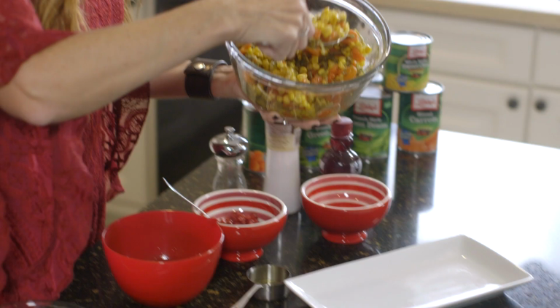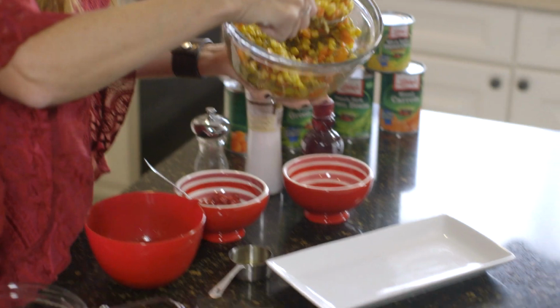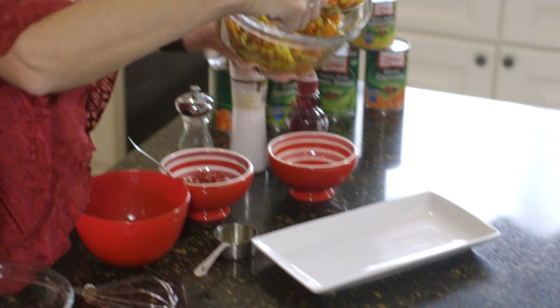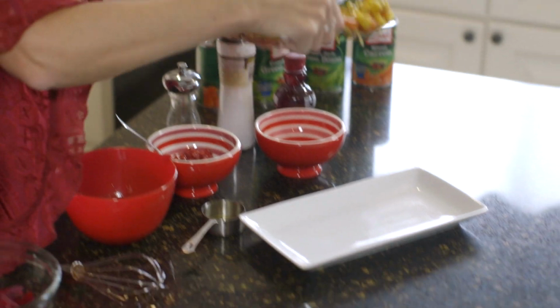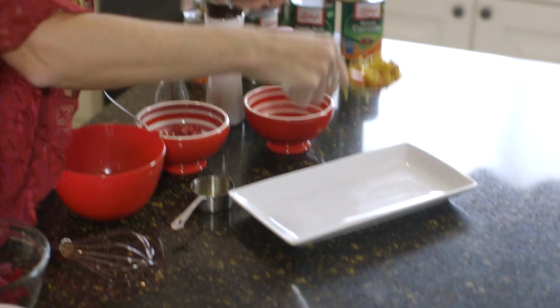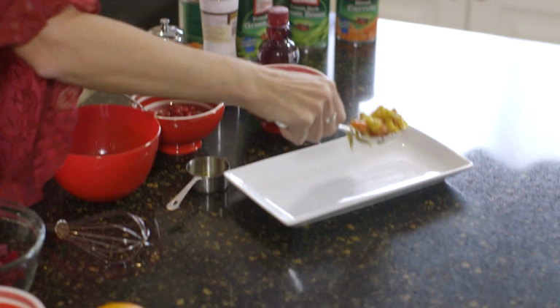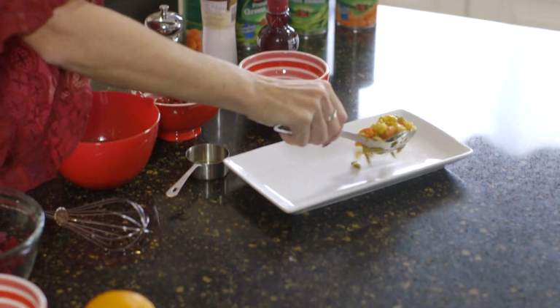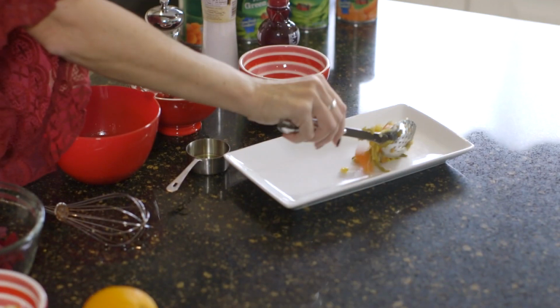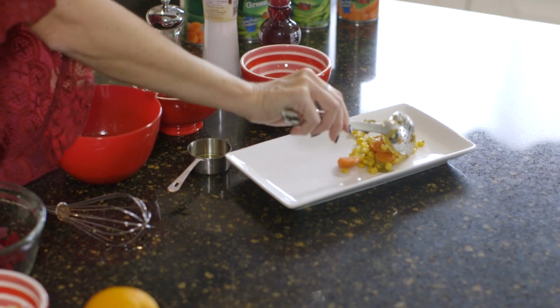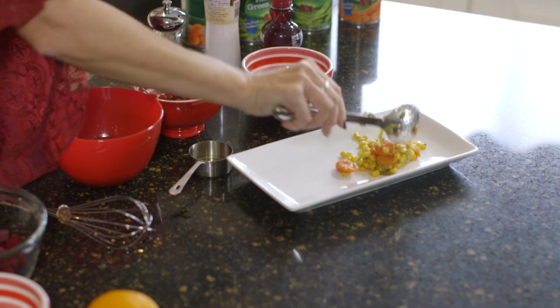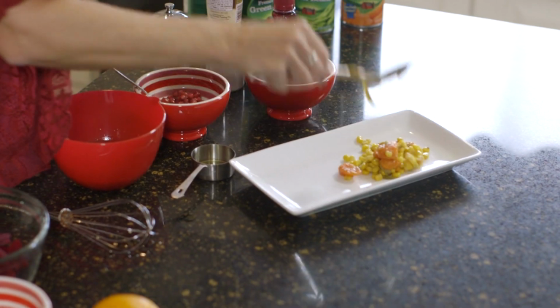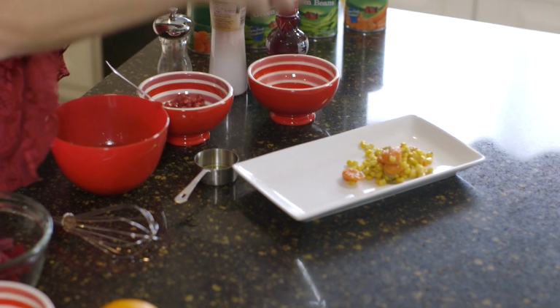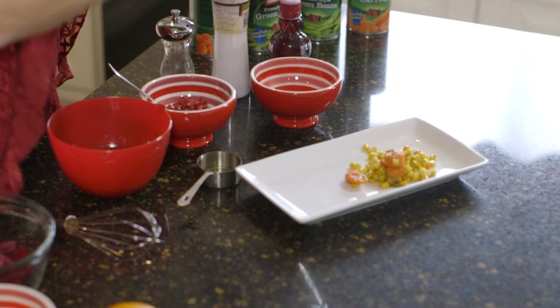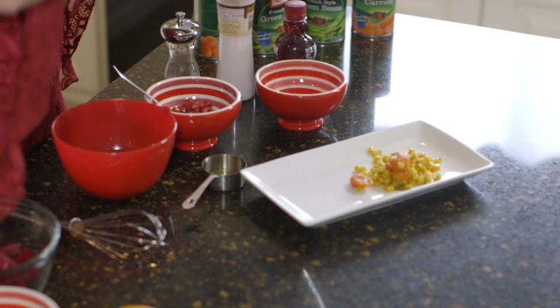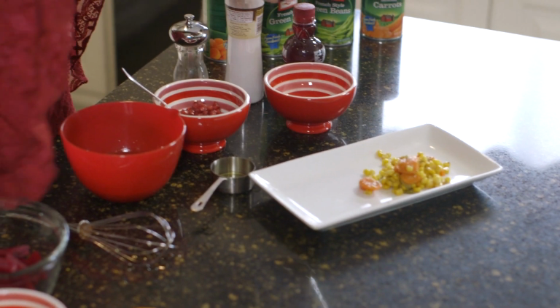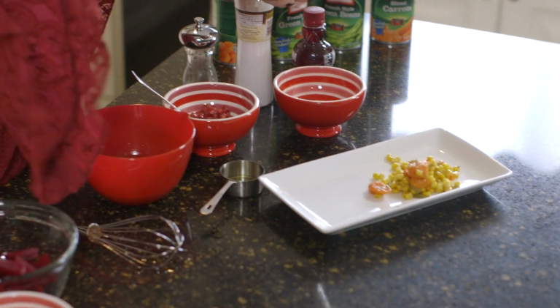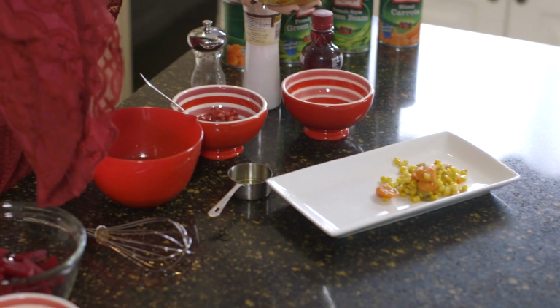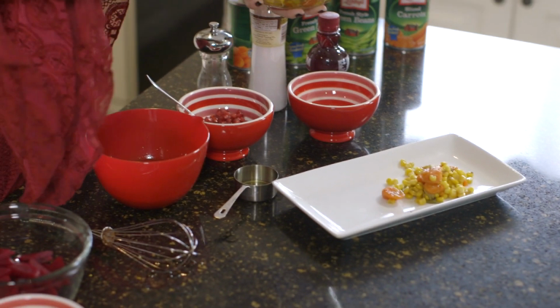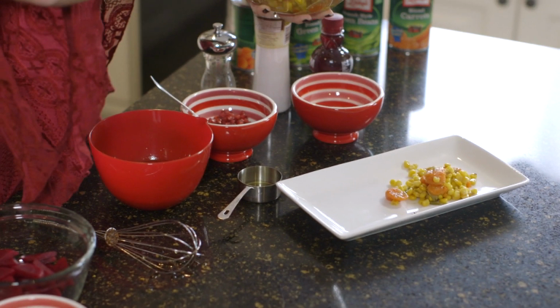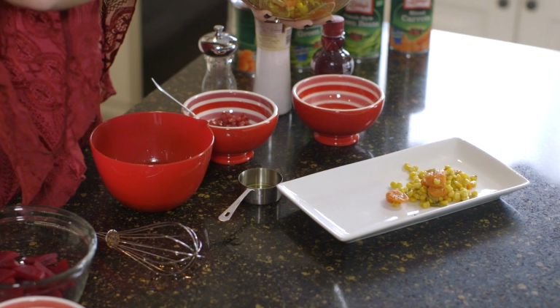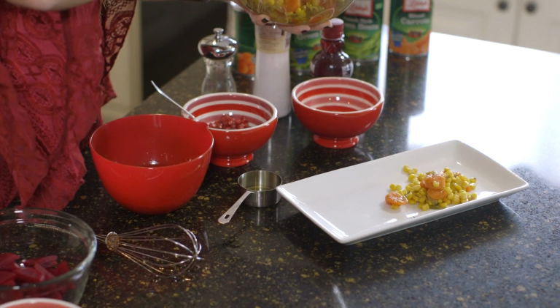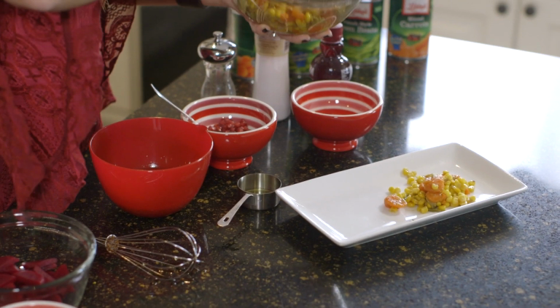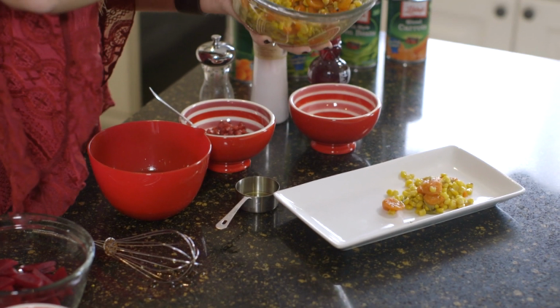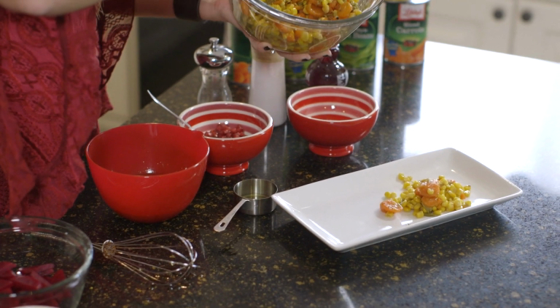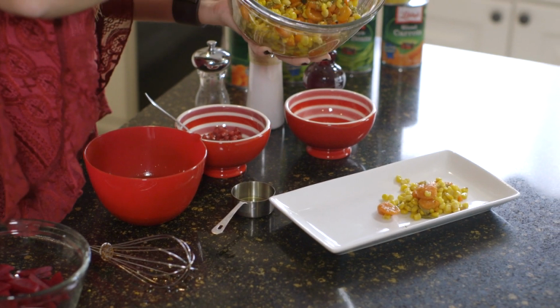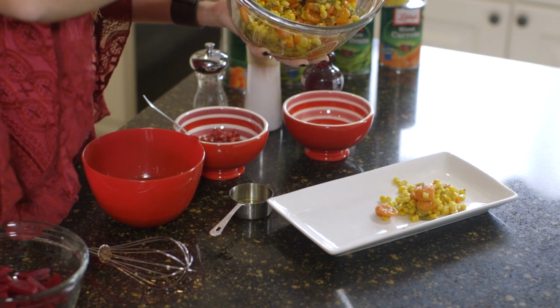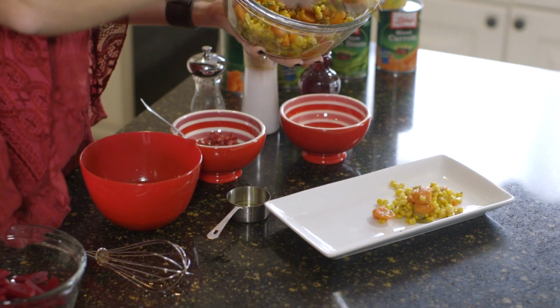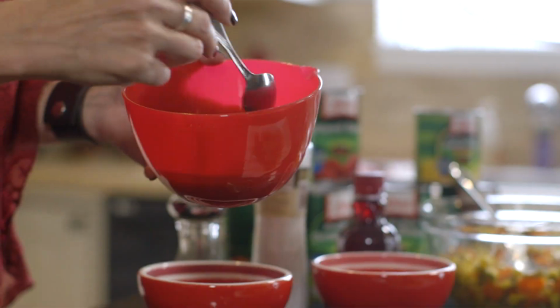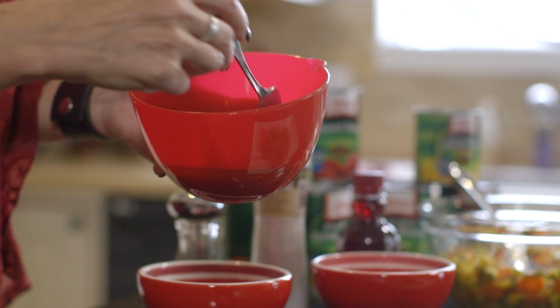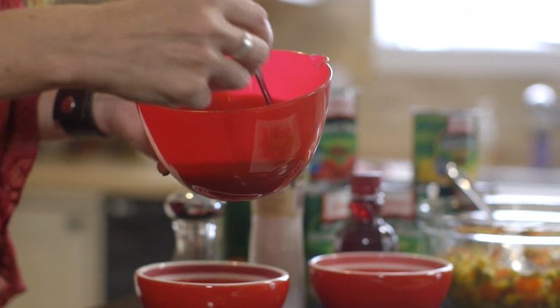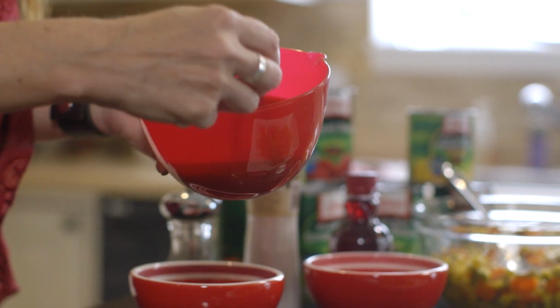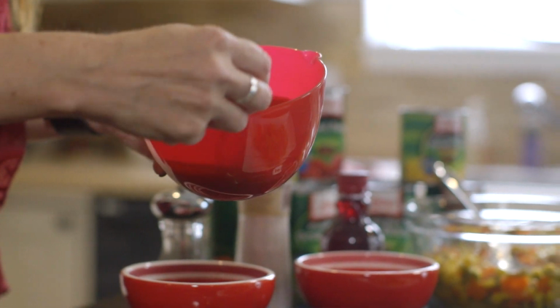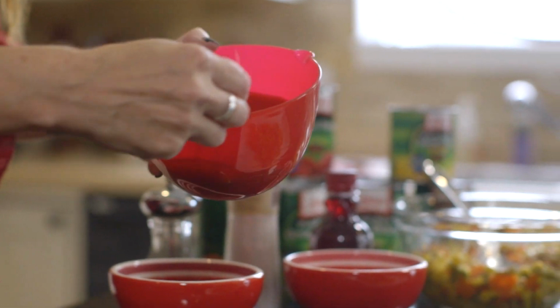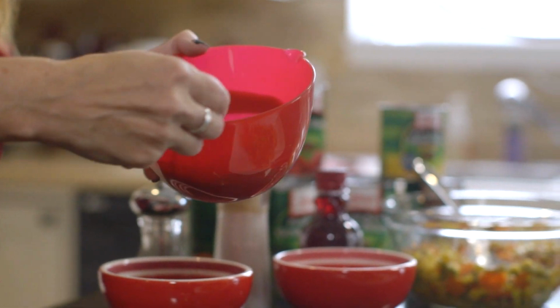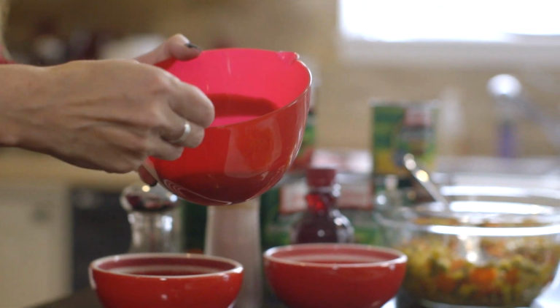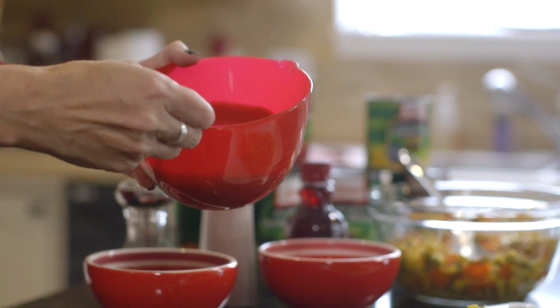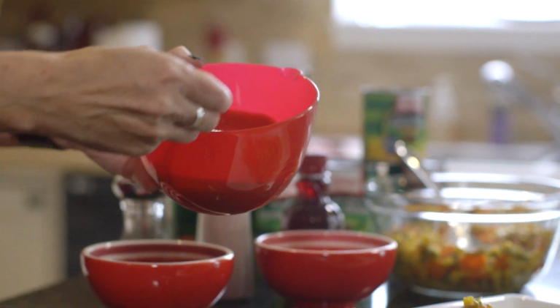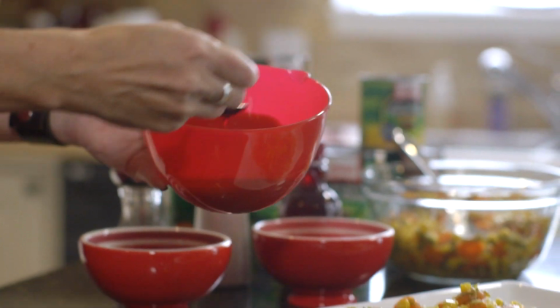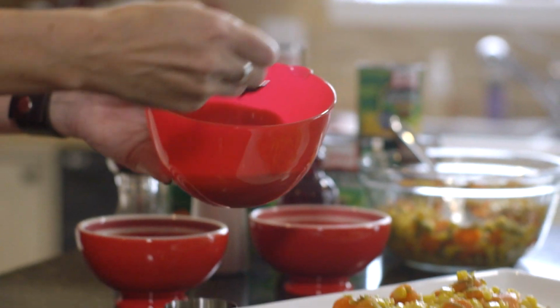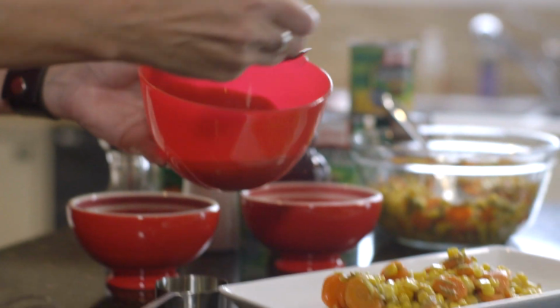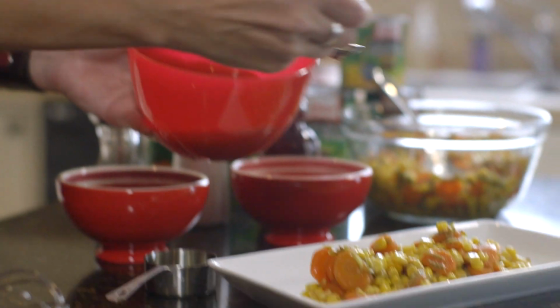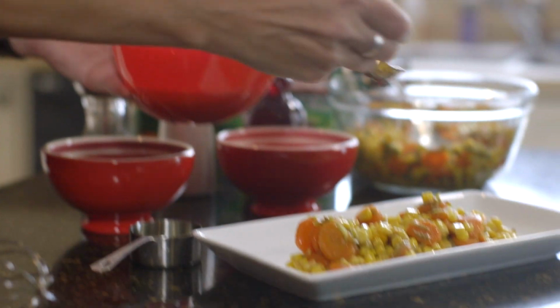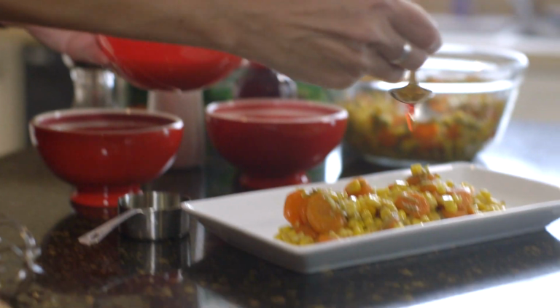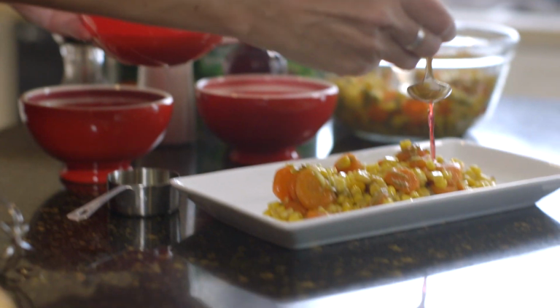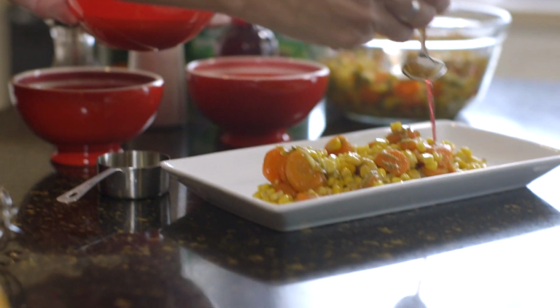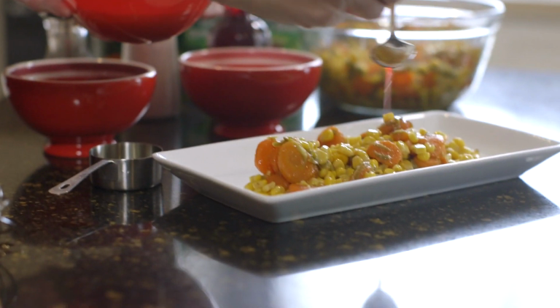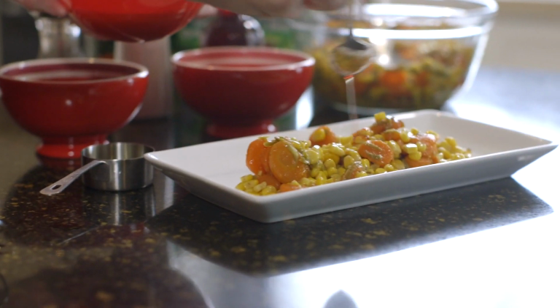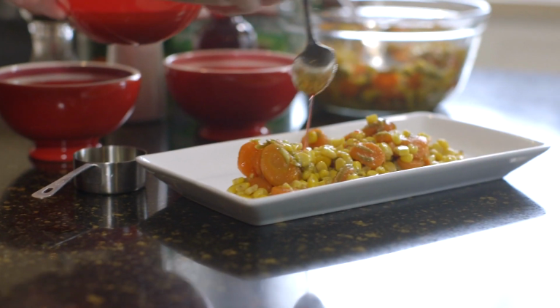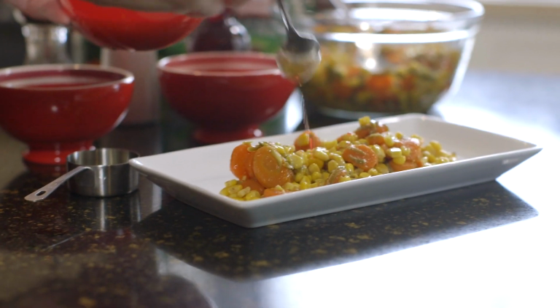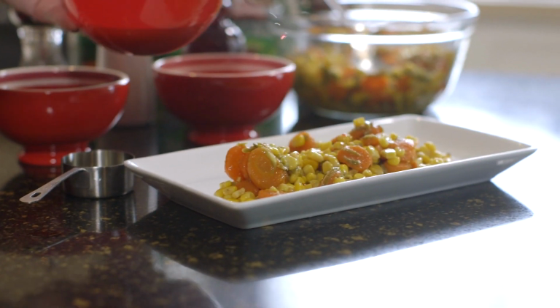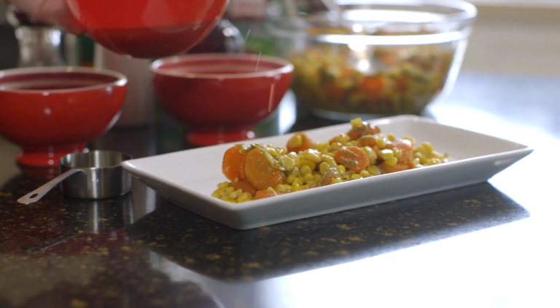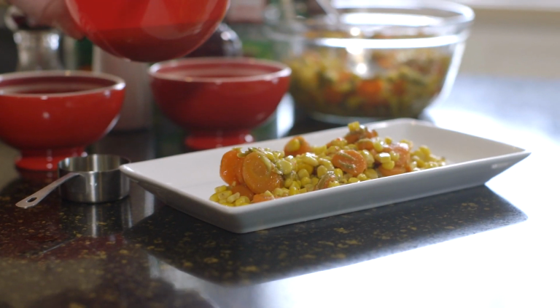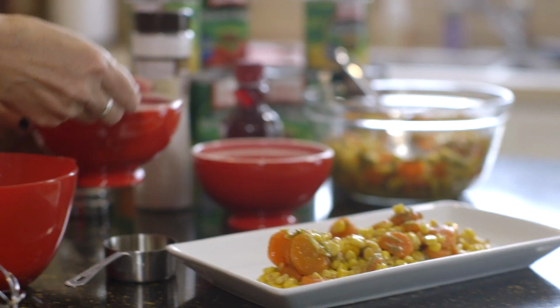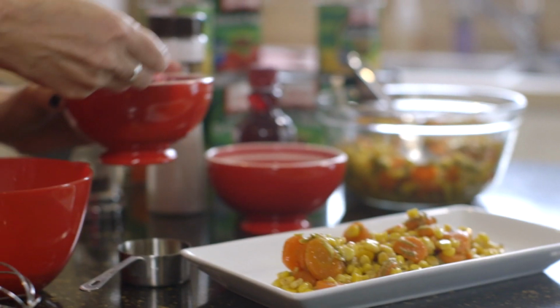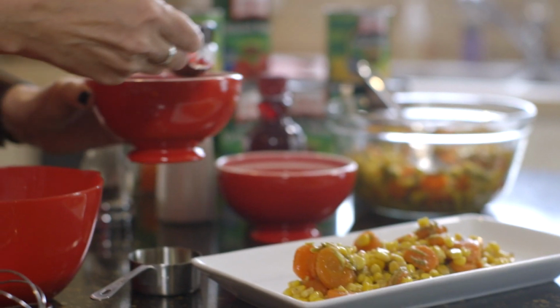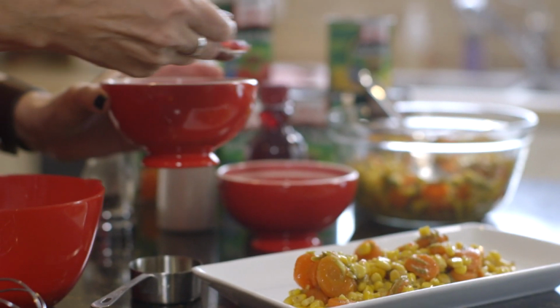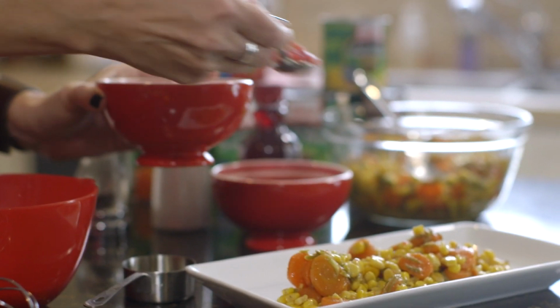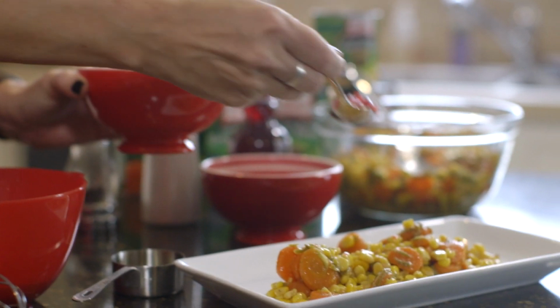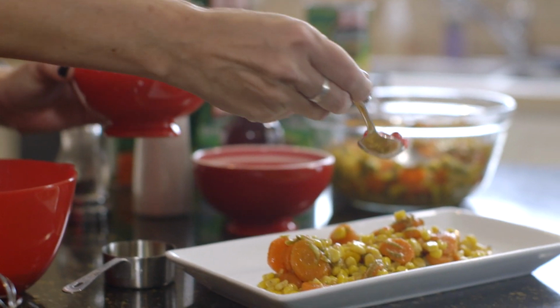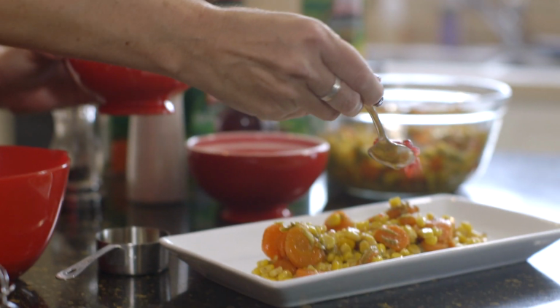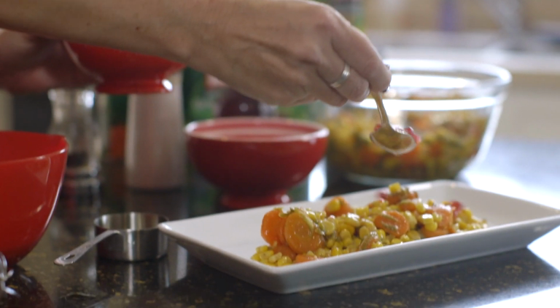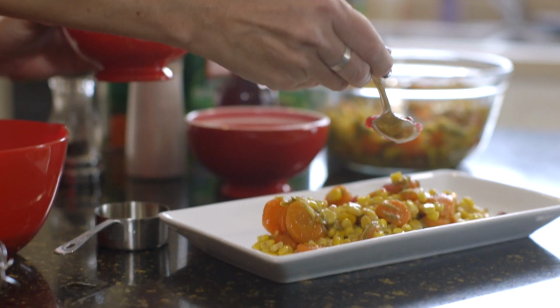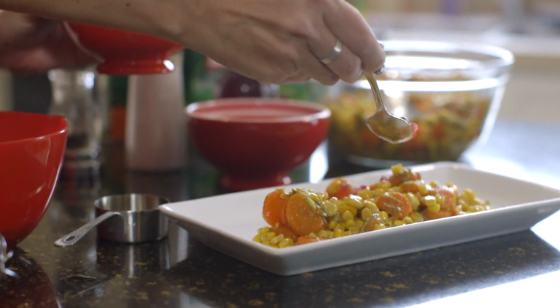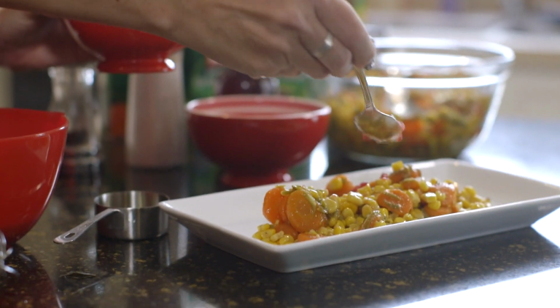For presentation, you'll spoon your vegetable medley onto a plate, sprinkle with your pomegranate dressing, and add pomegranates for garnish.